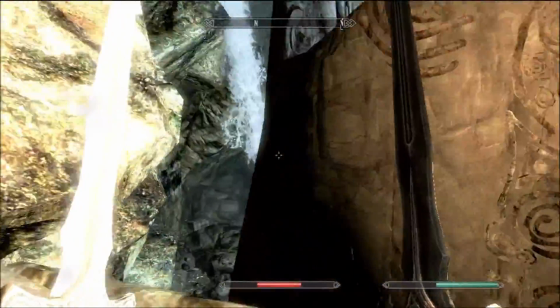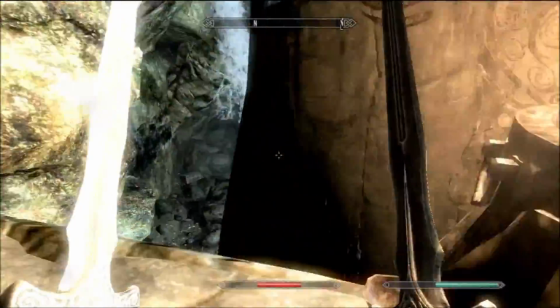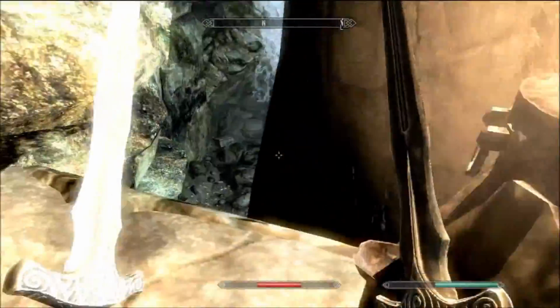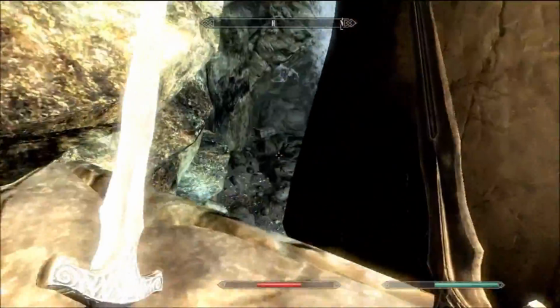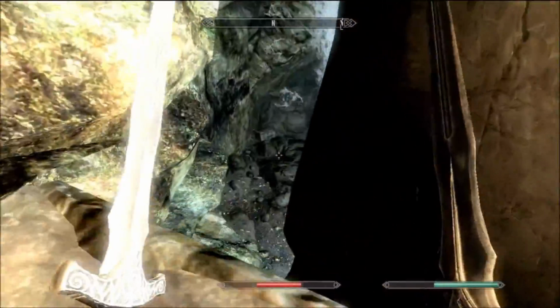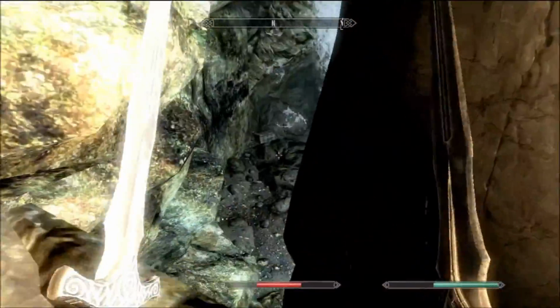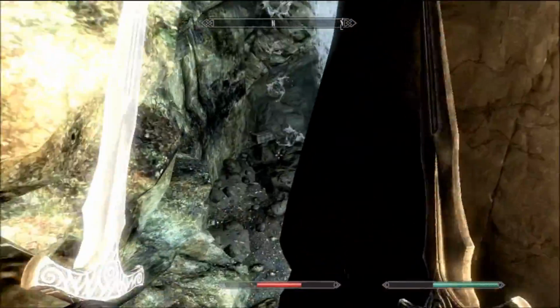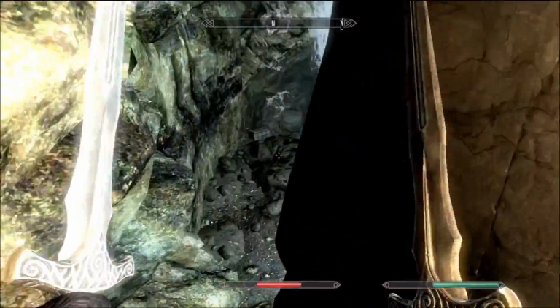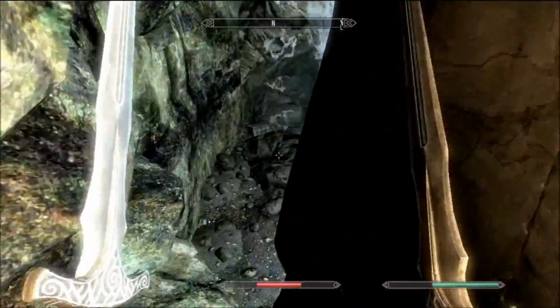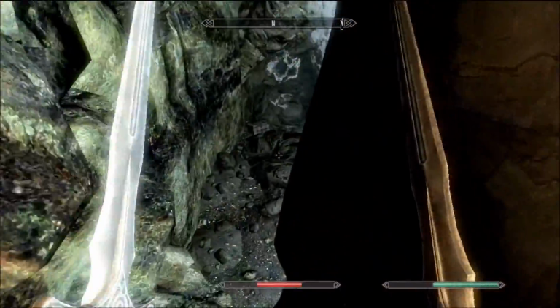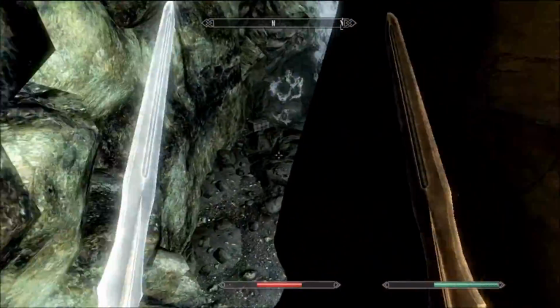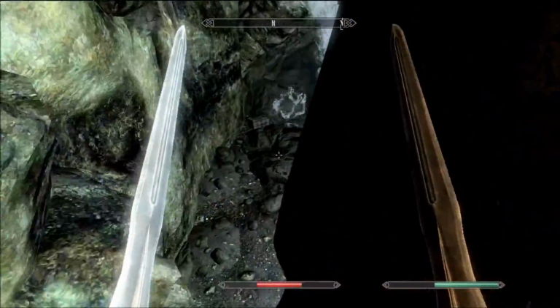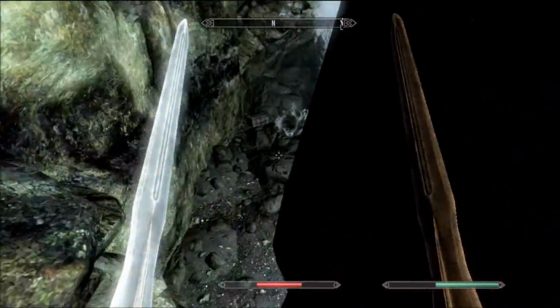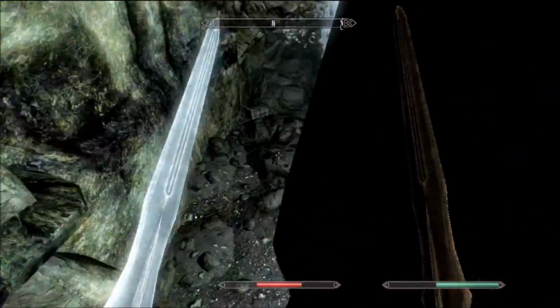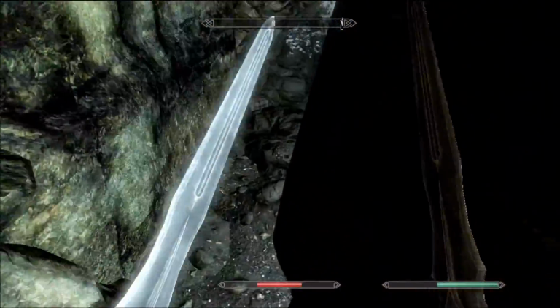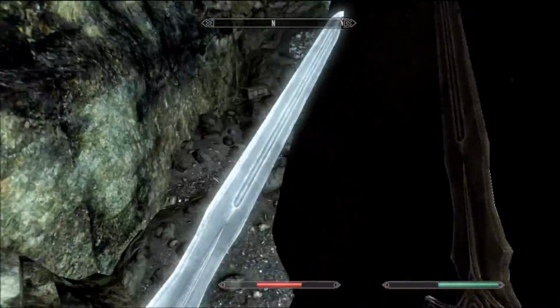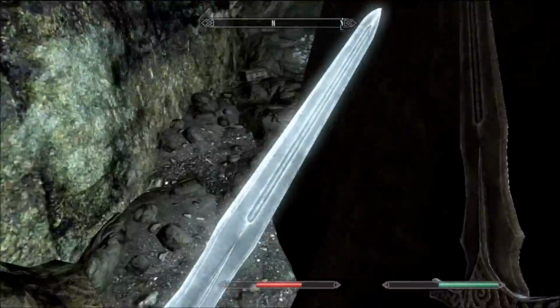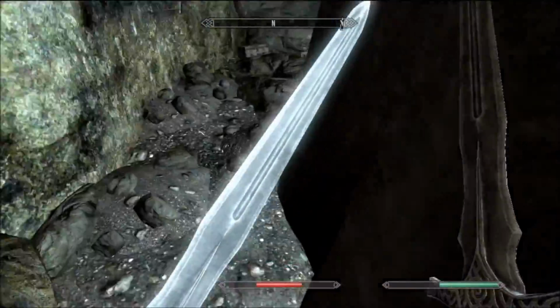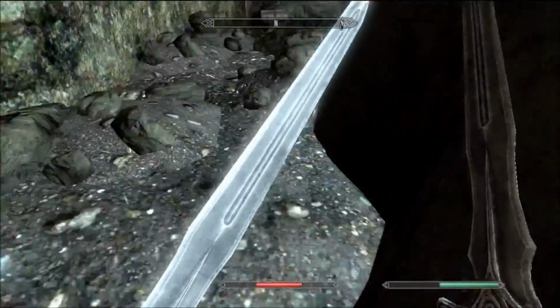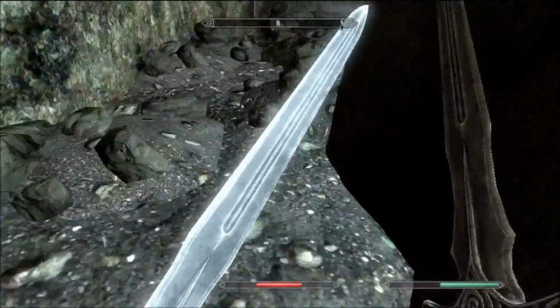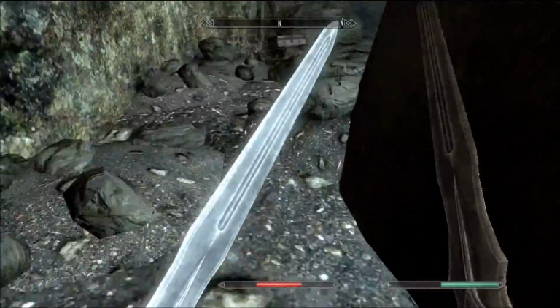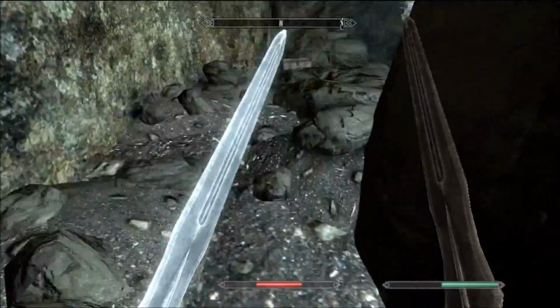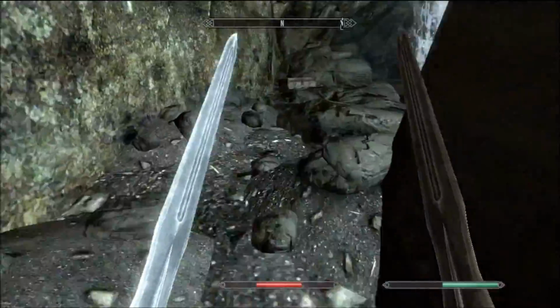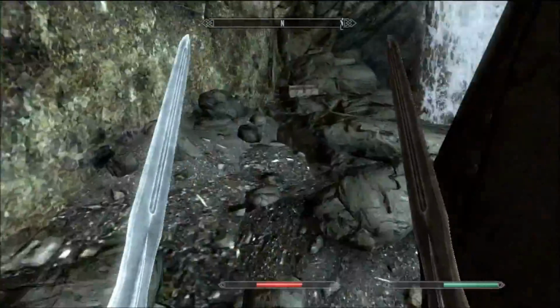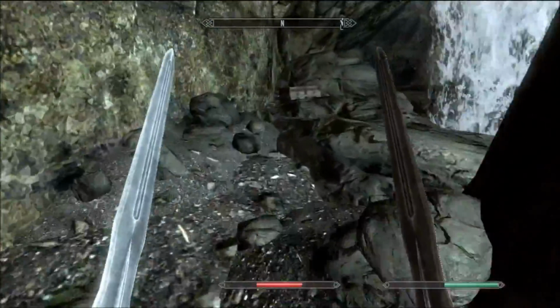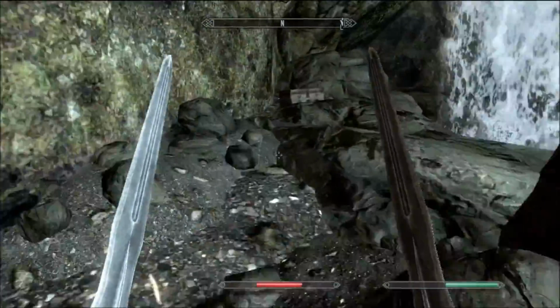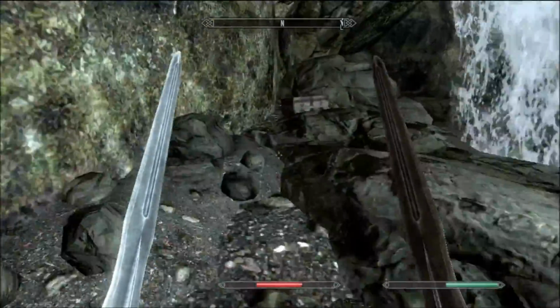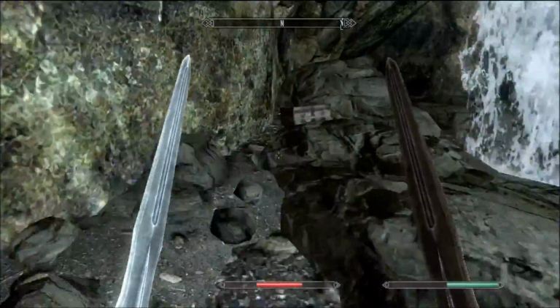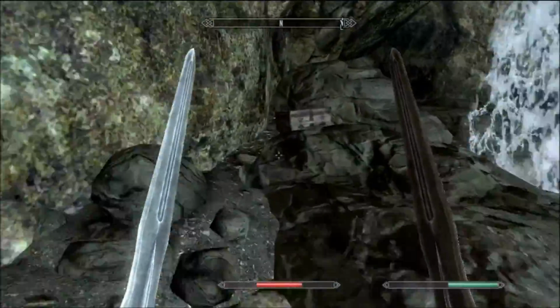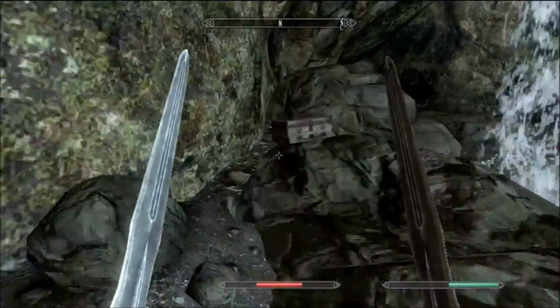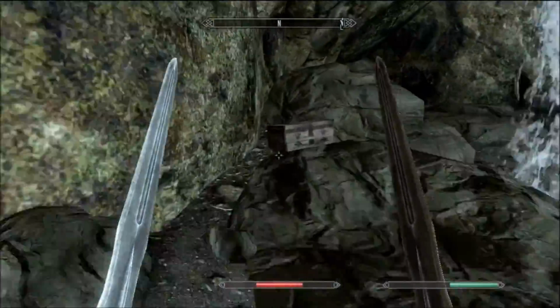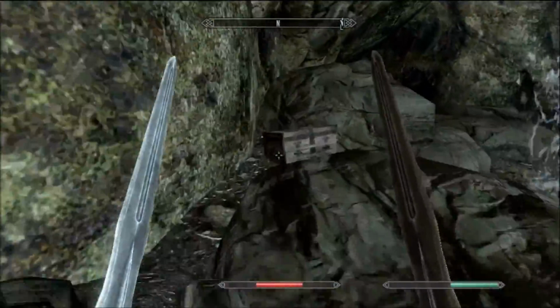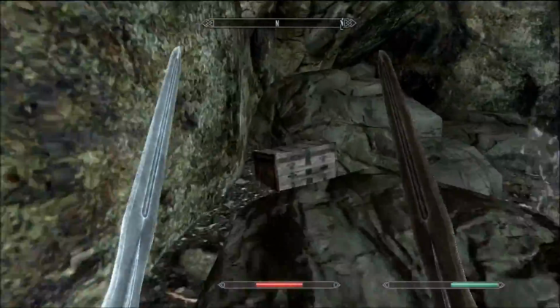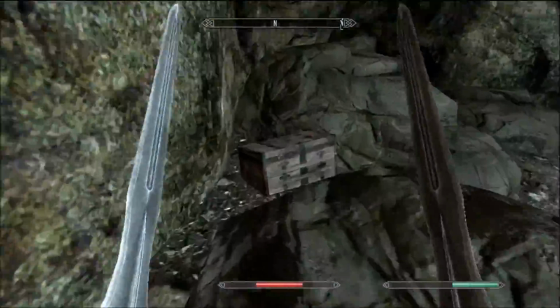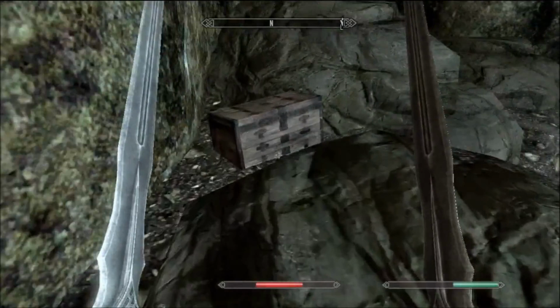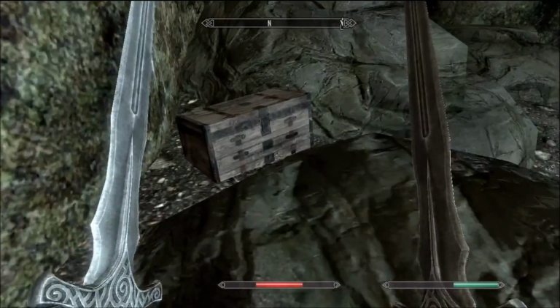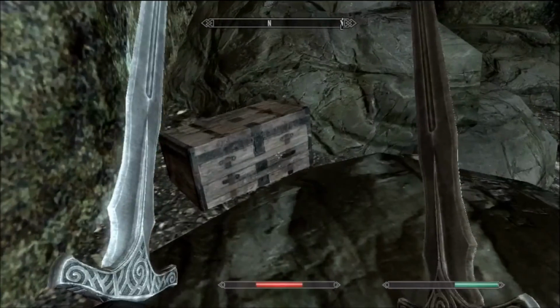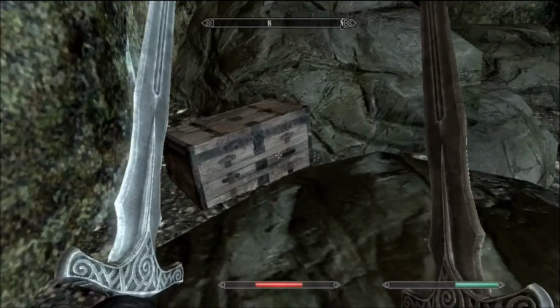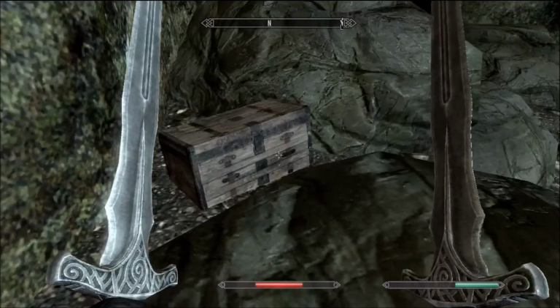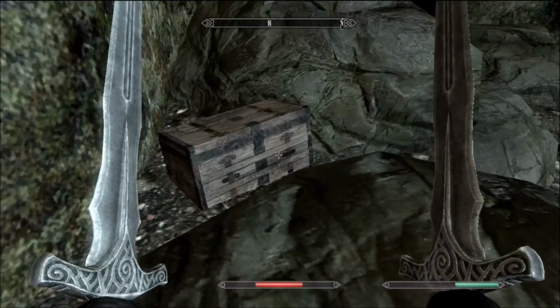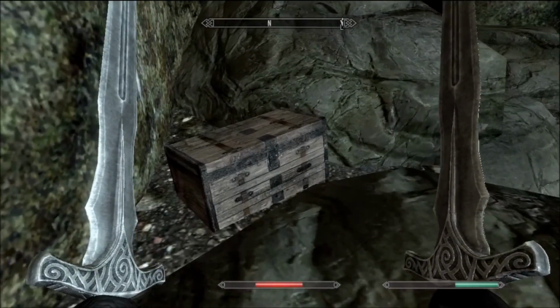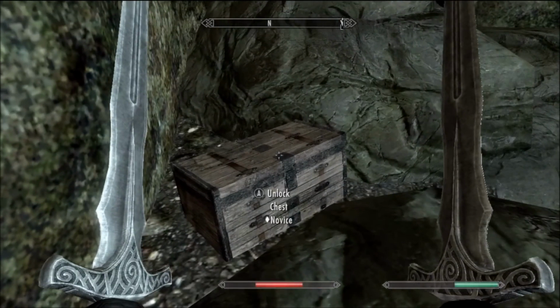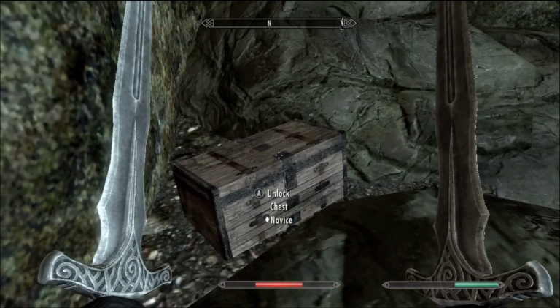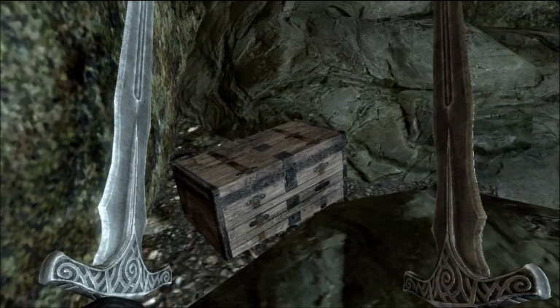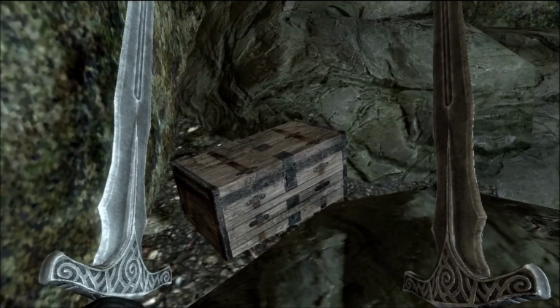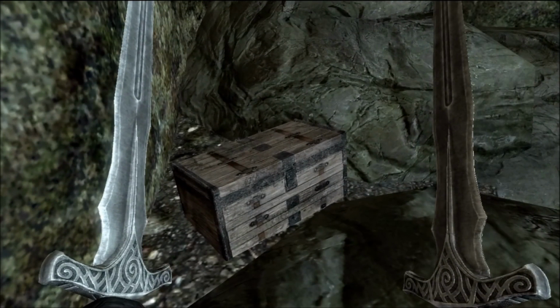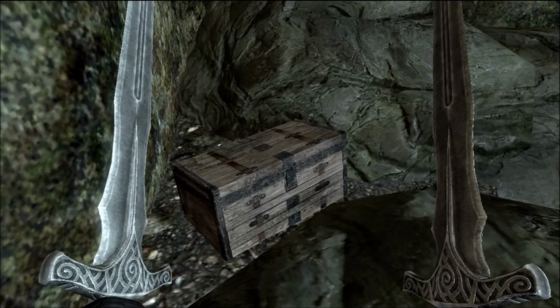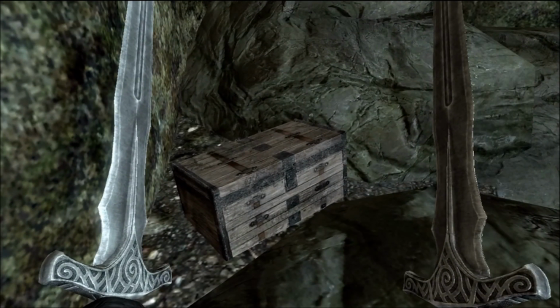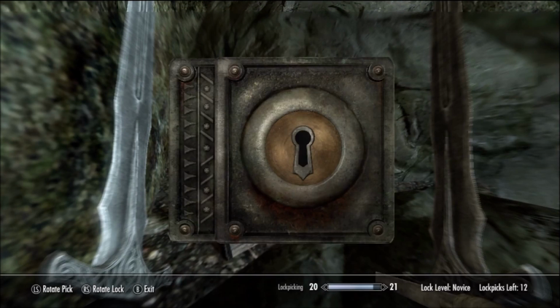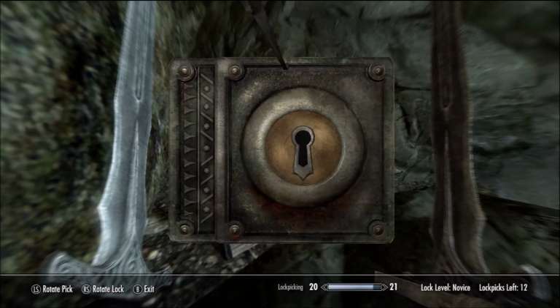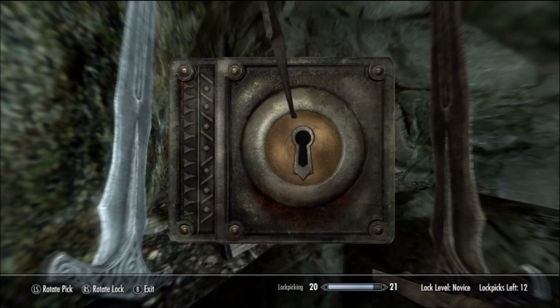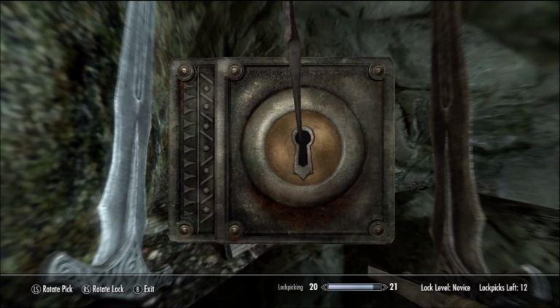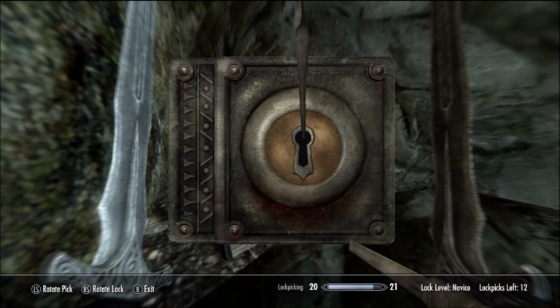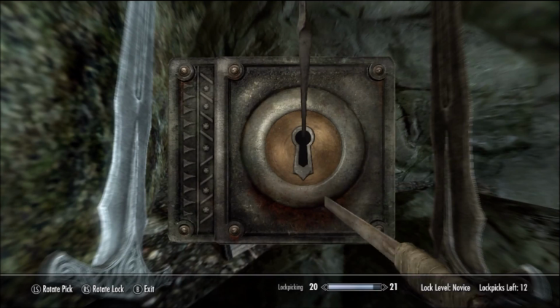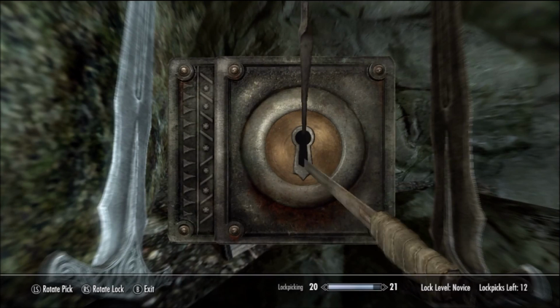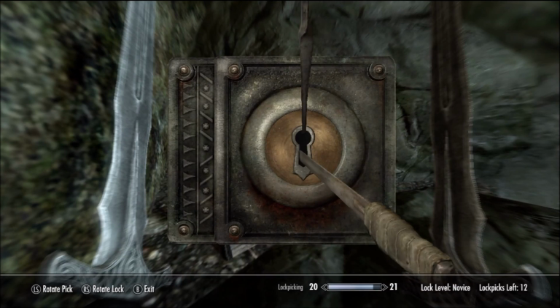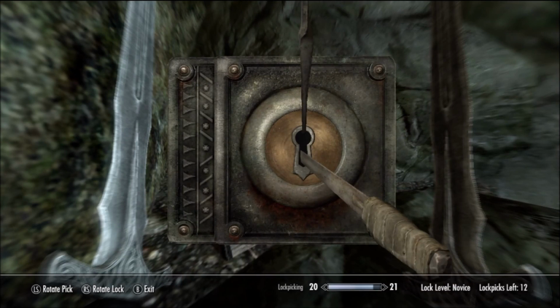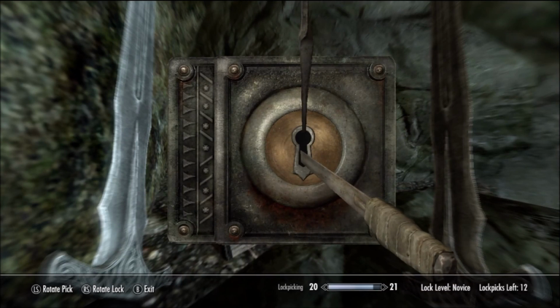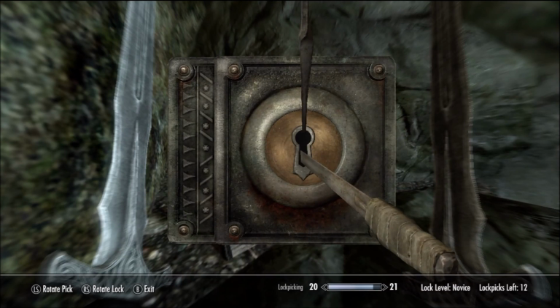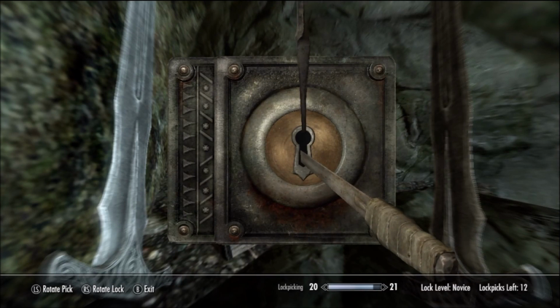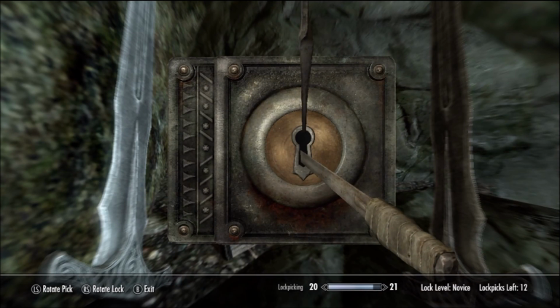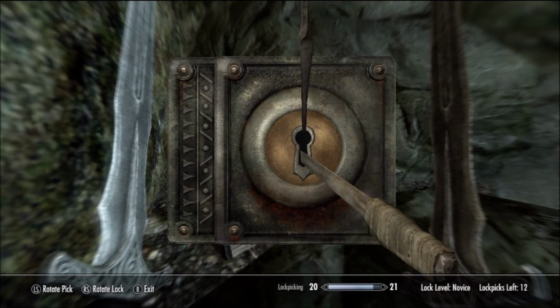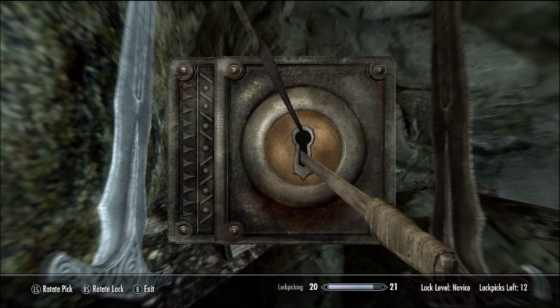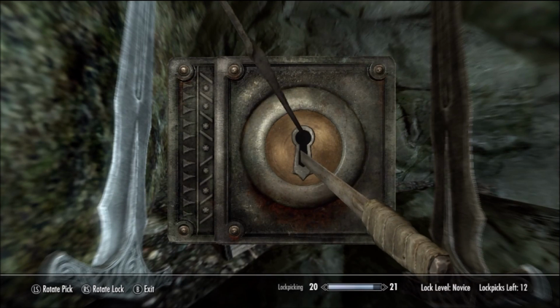So you learned that first word of power — as you heard earlier, there was chanting. If you ever hear that chanting, you're probably really close to a word wall, and that's always good. Let me show you this little chest back here — I always forget to go to it, but it's got some pretty good stuff in it usually. Got a garnet — take it.